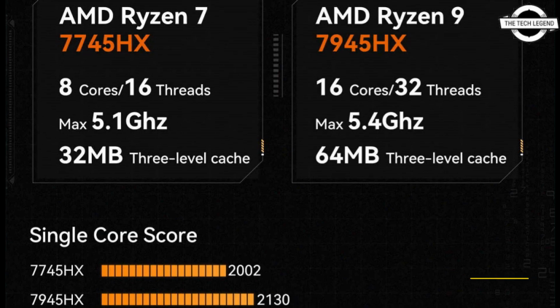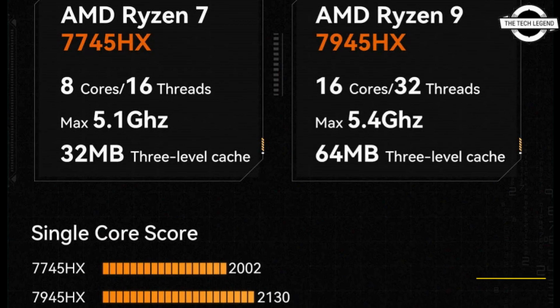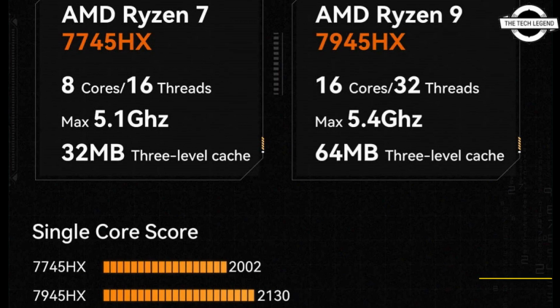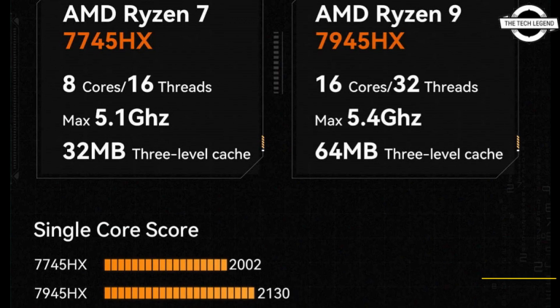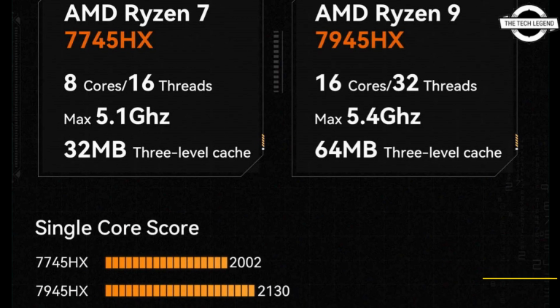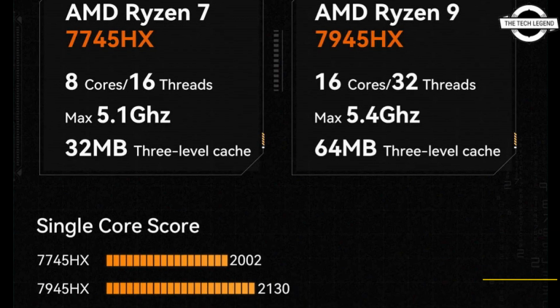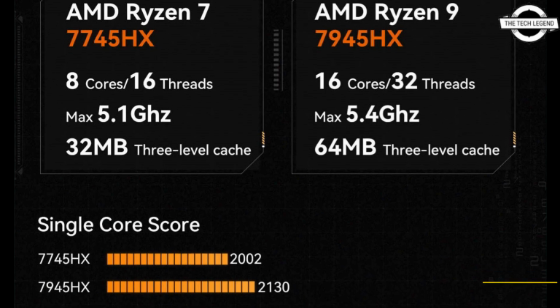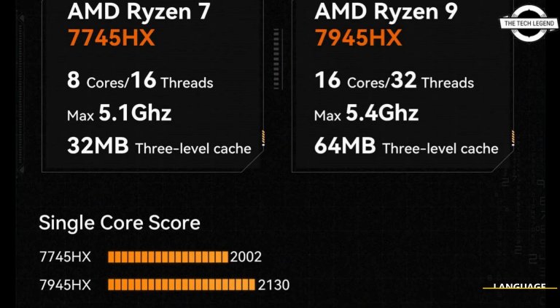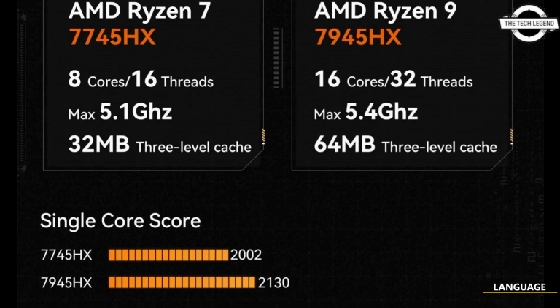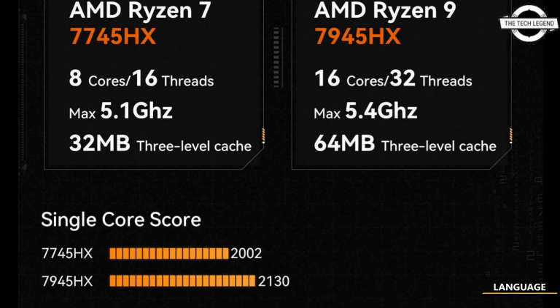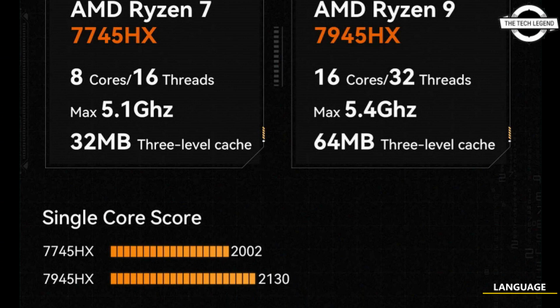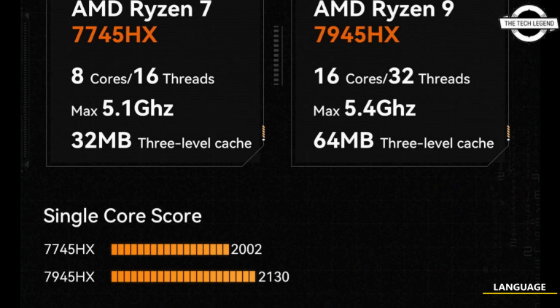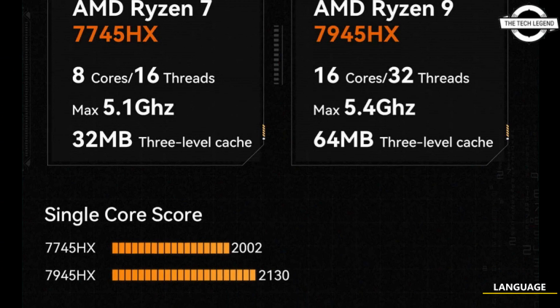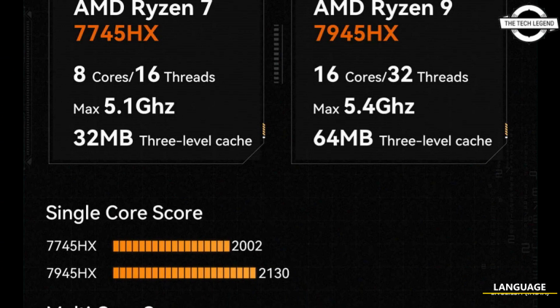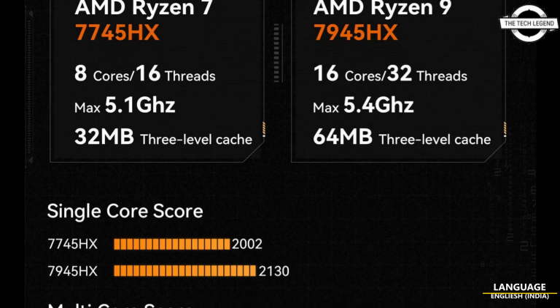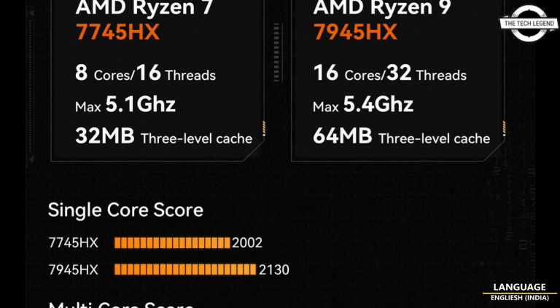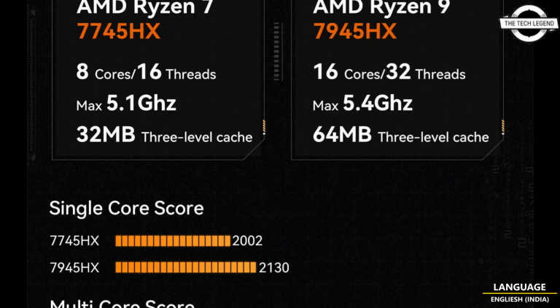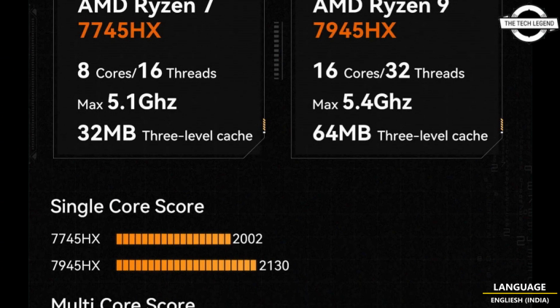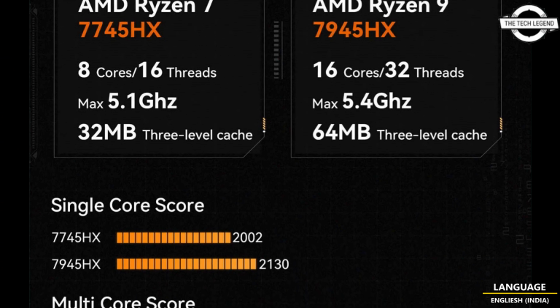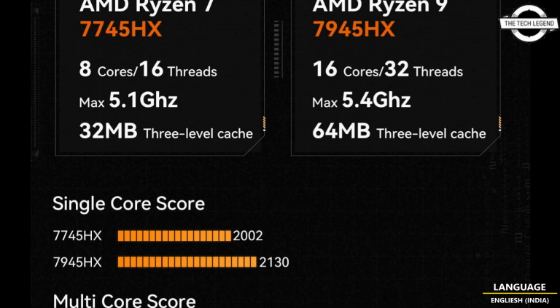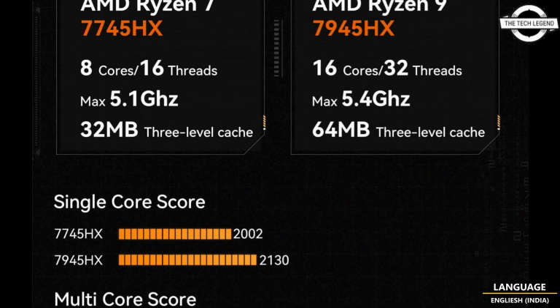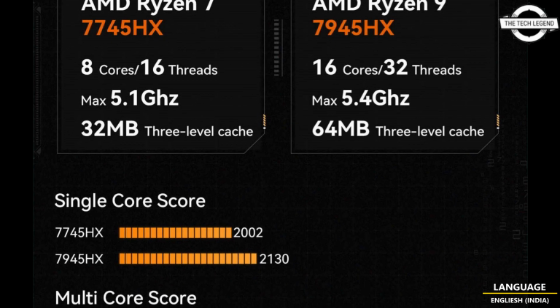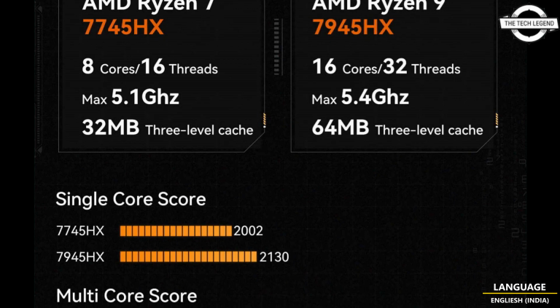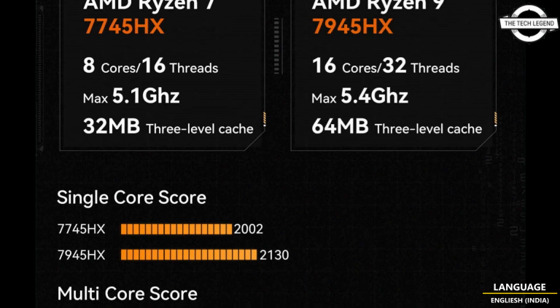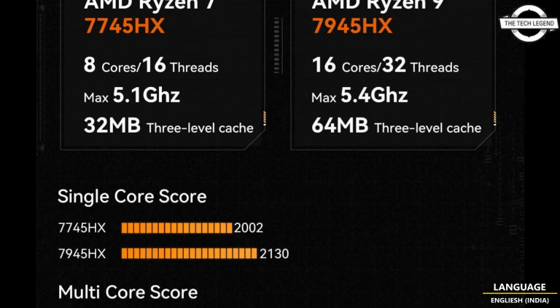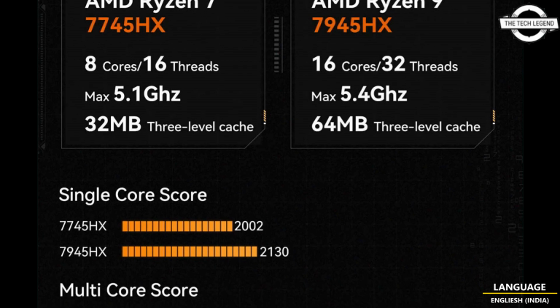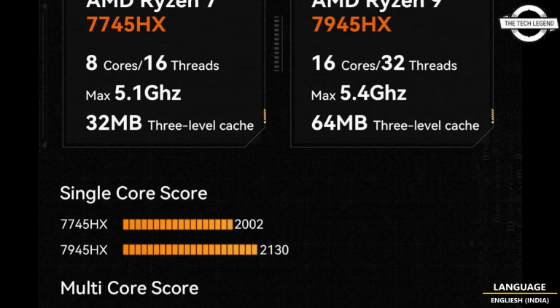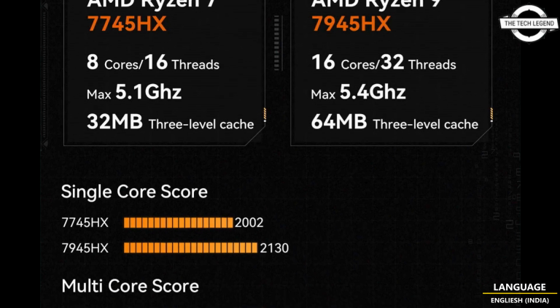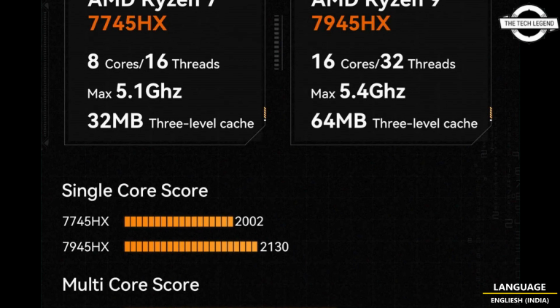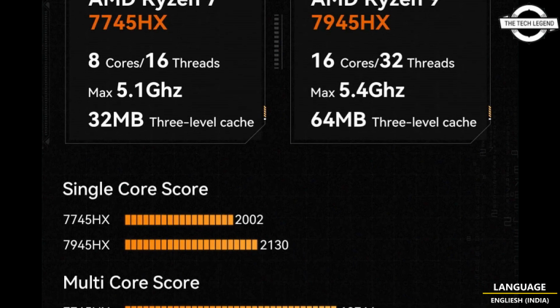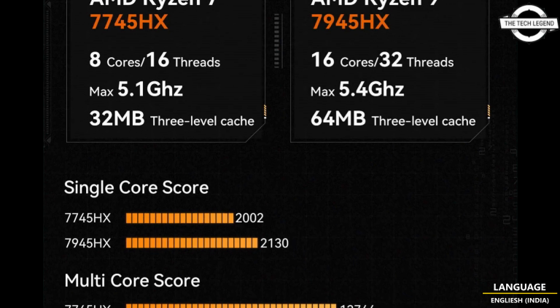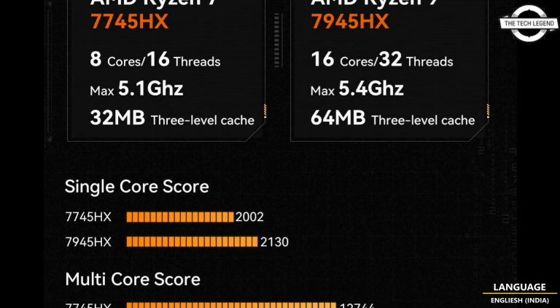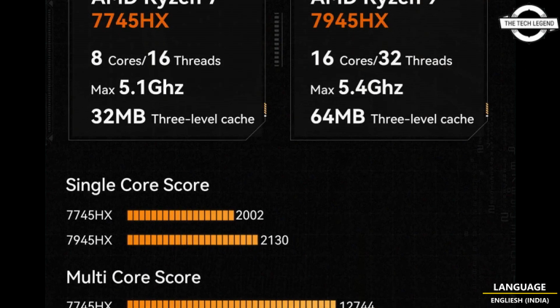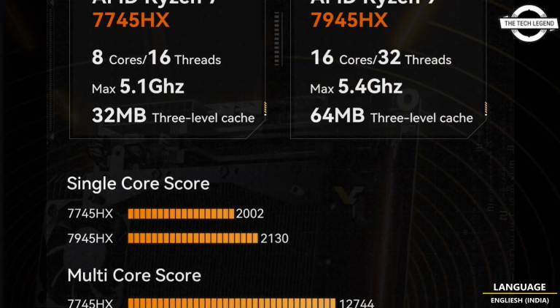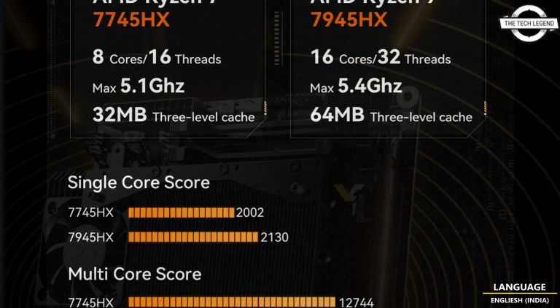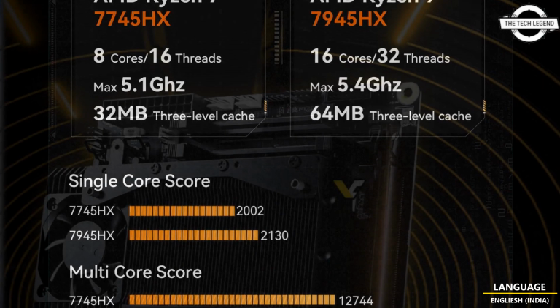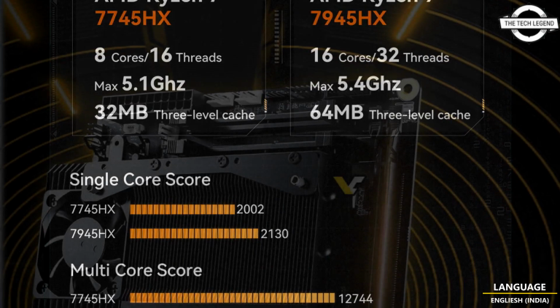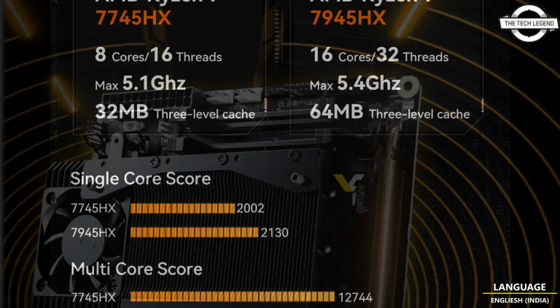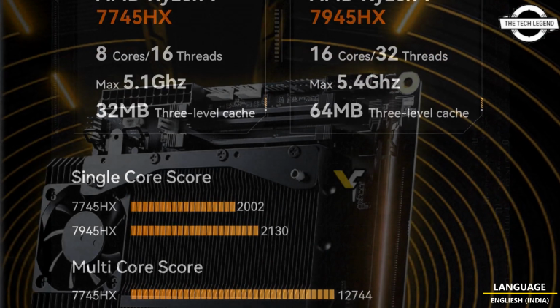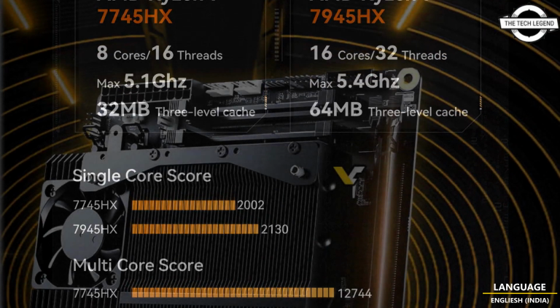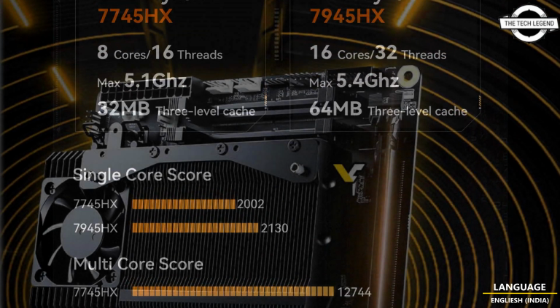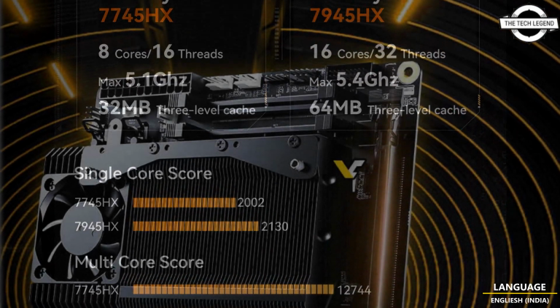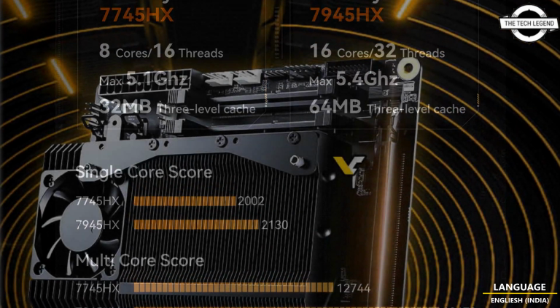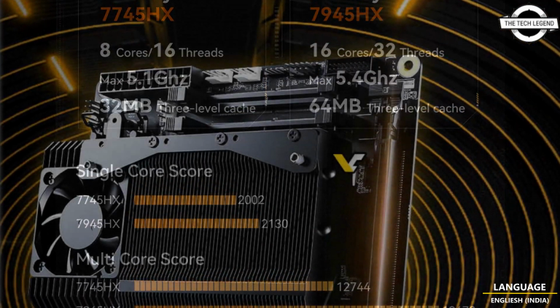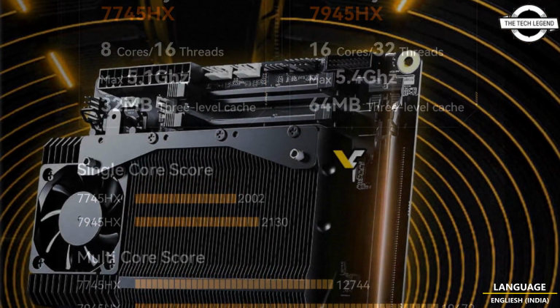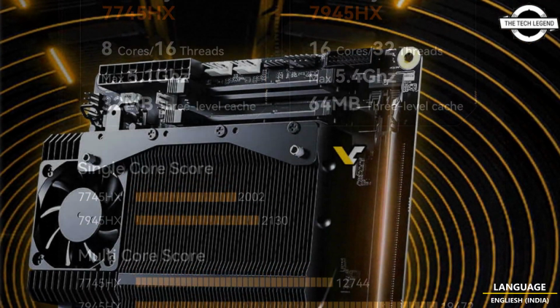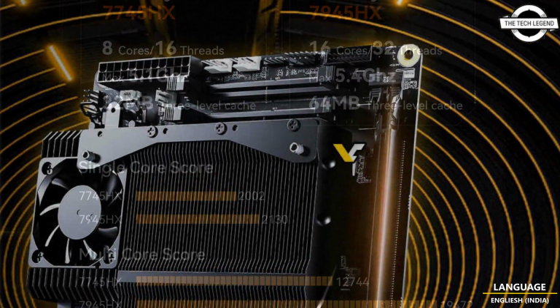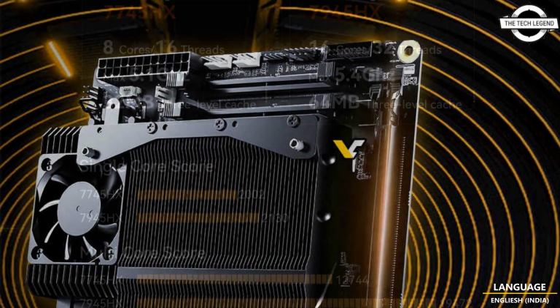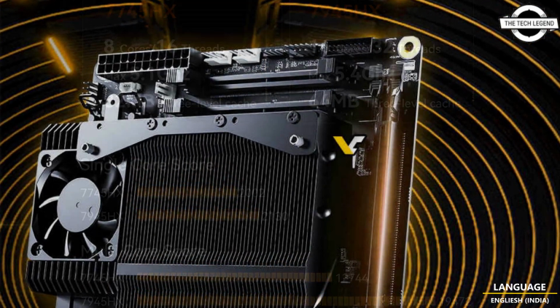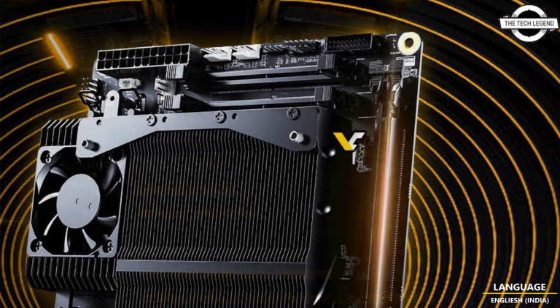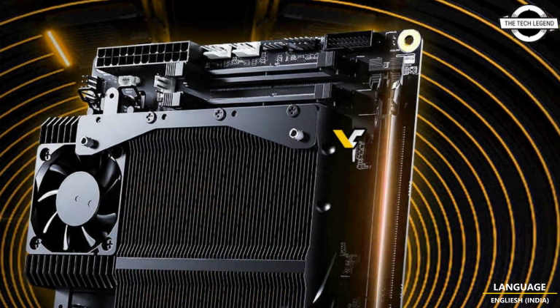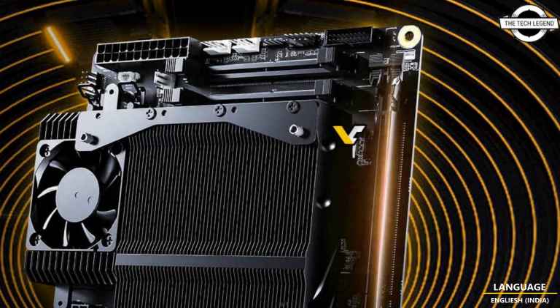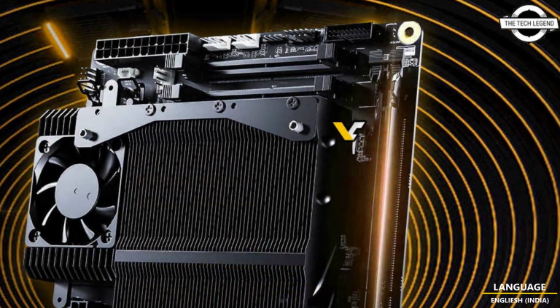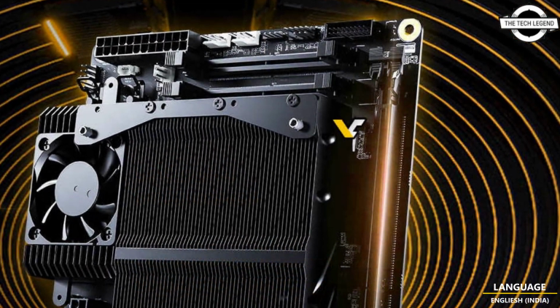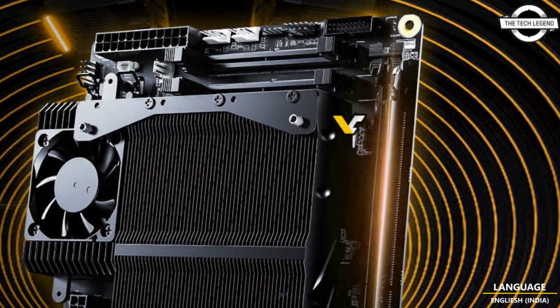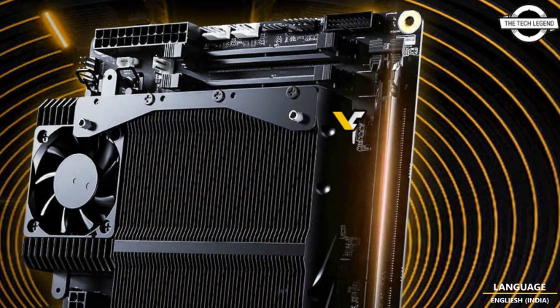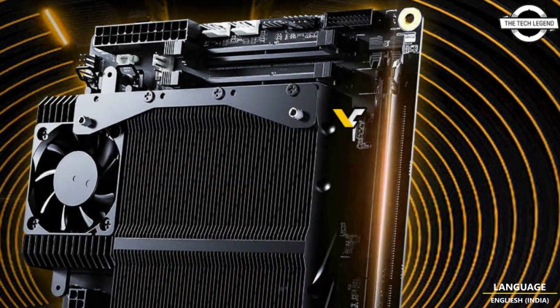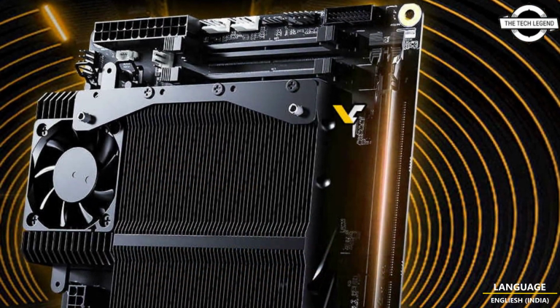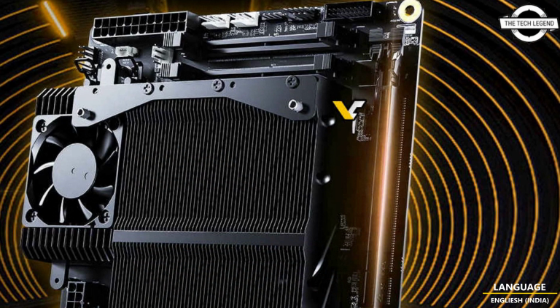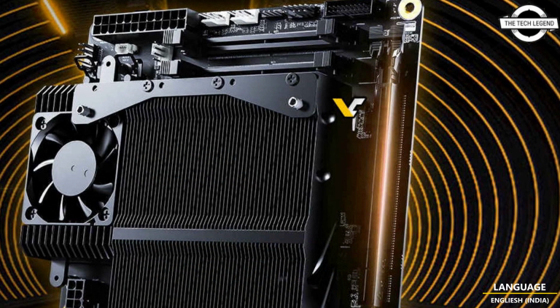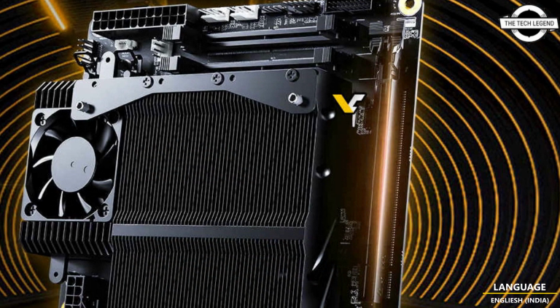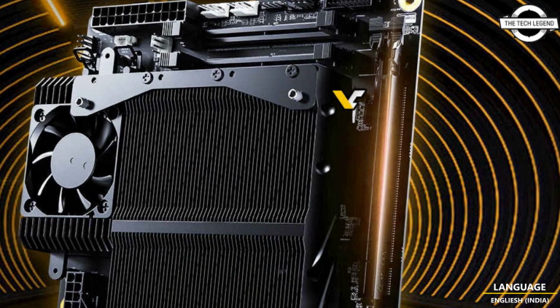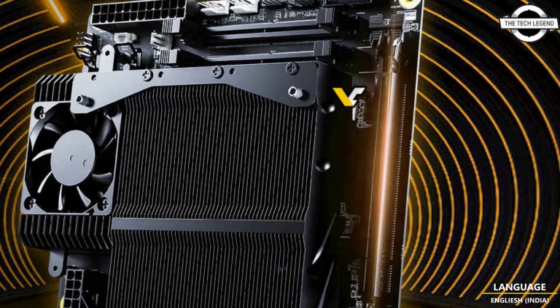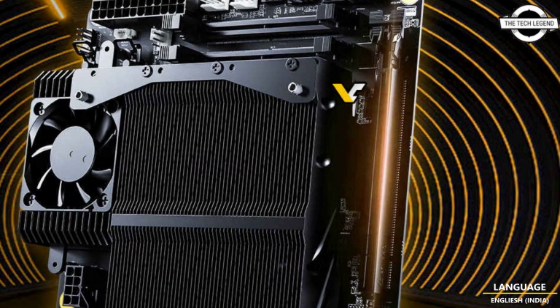Hello friends, welcome to the TechLizern channel. Today I will talk about Minisforum's BD-770i motherboard.